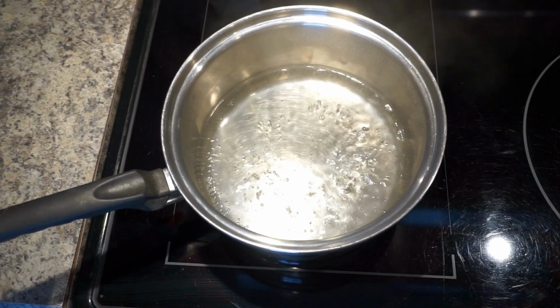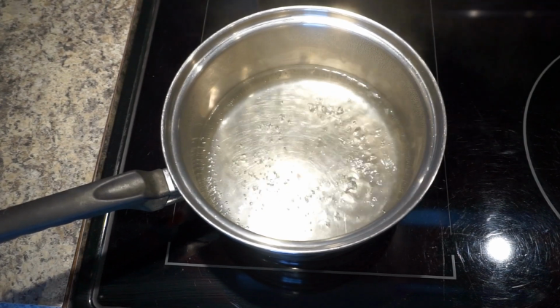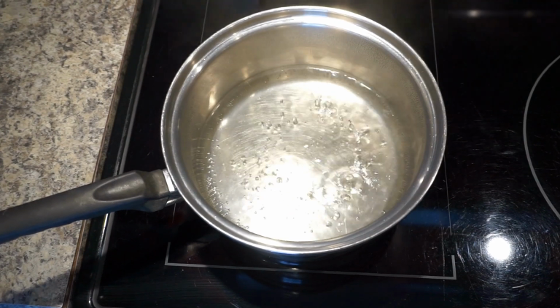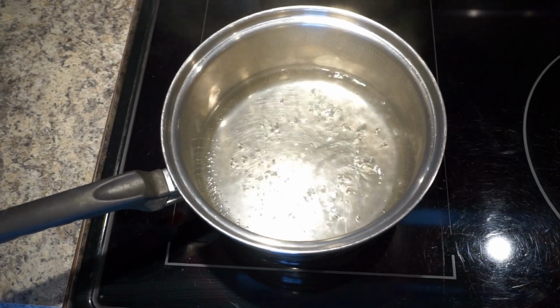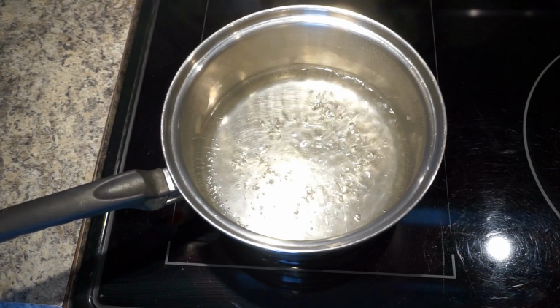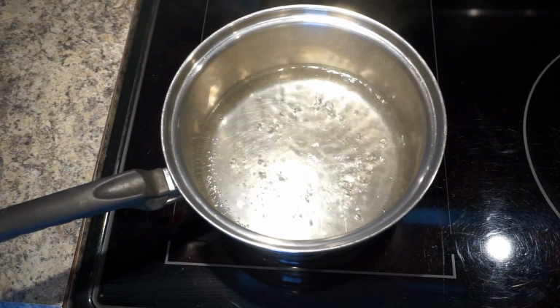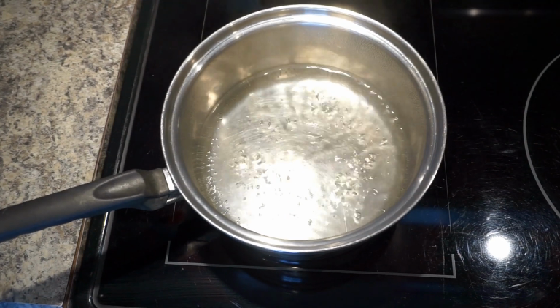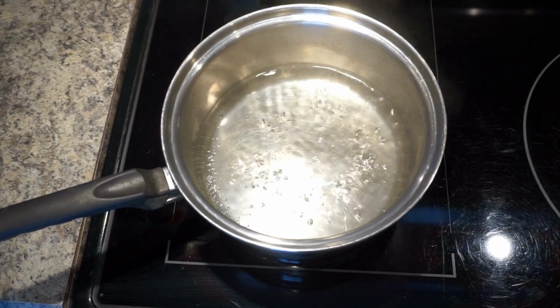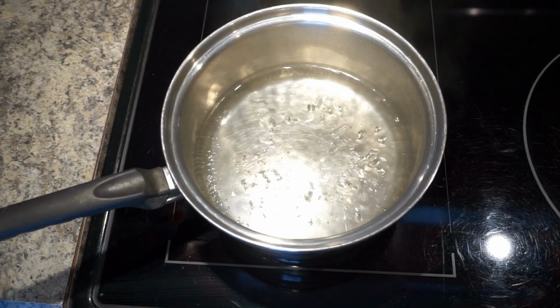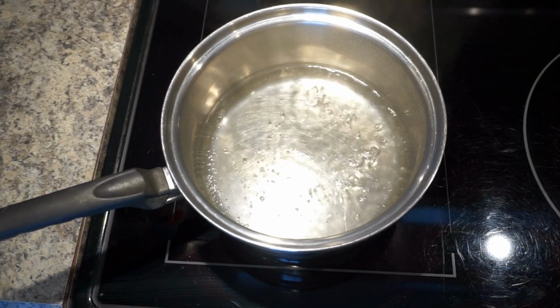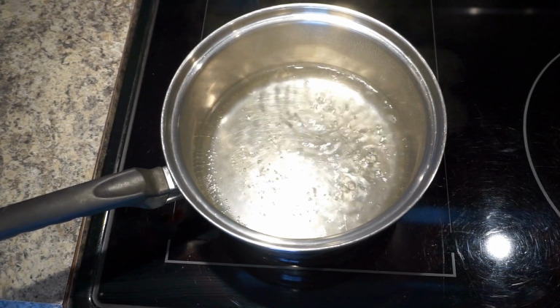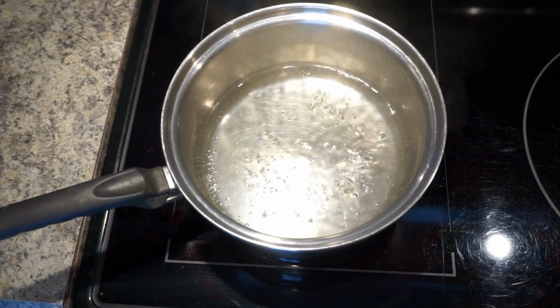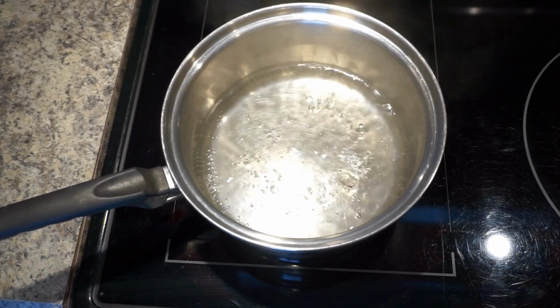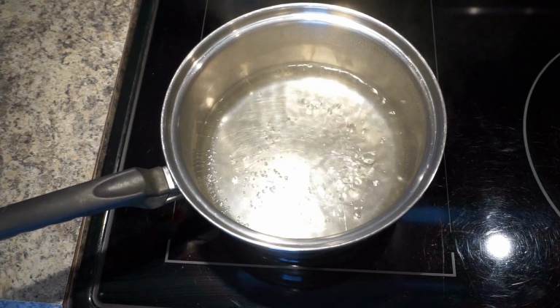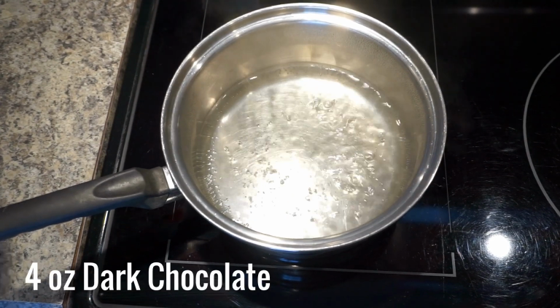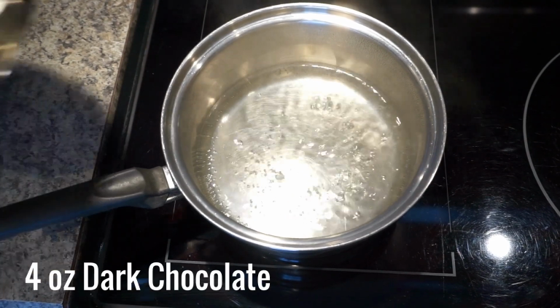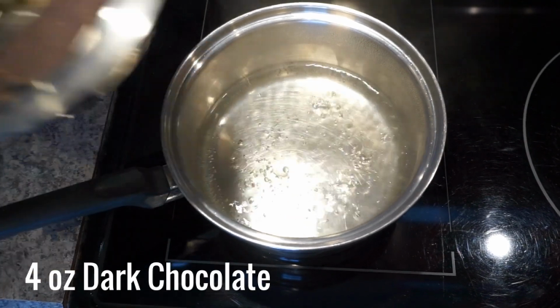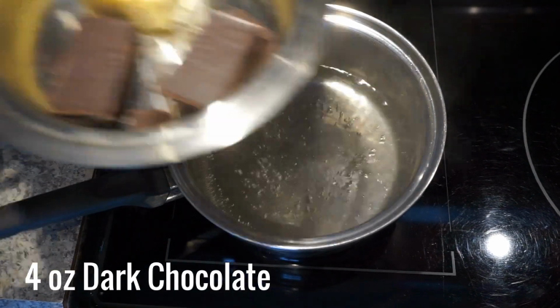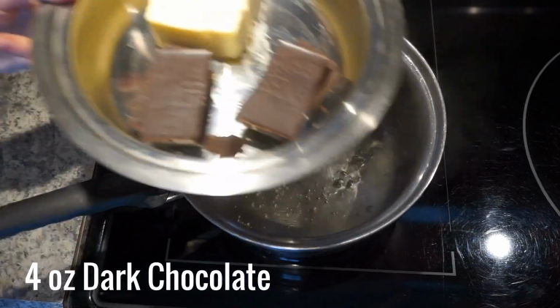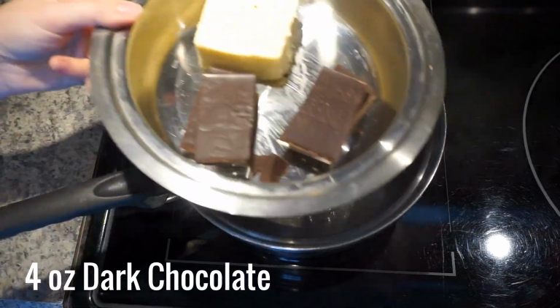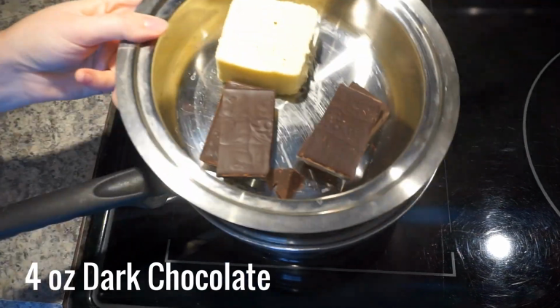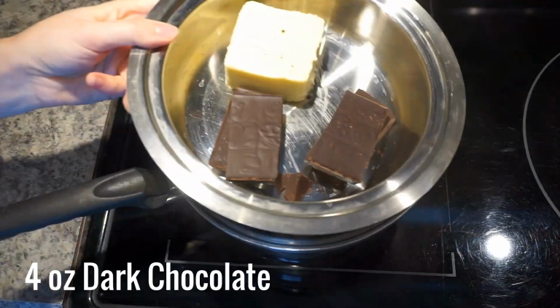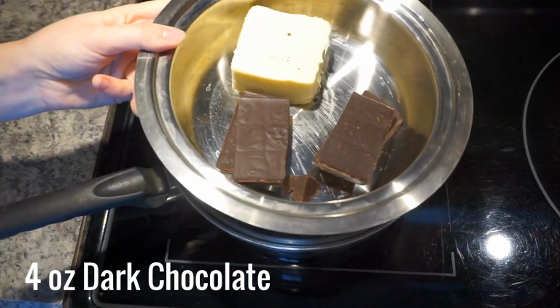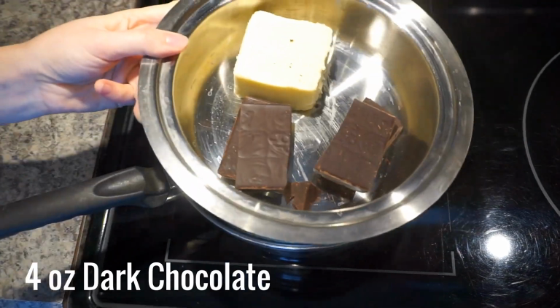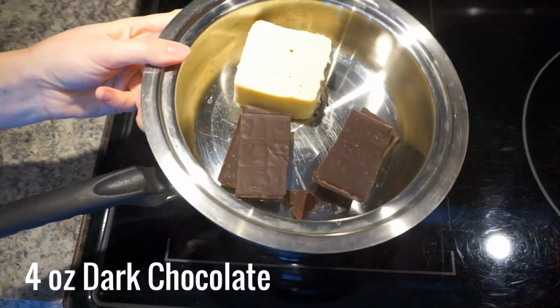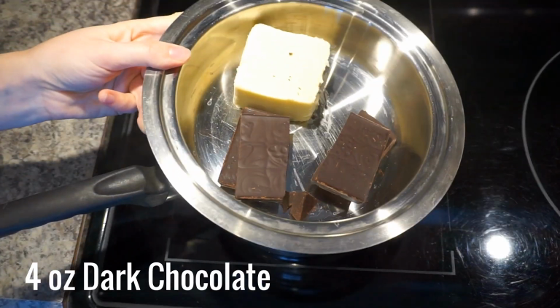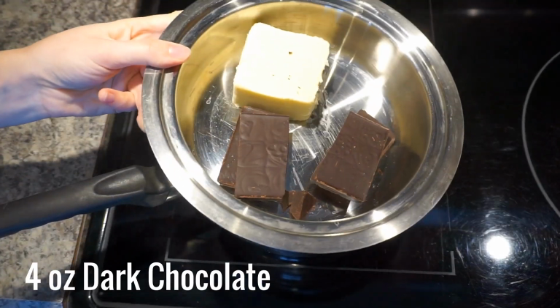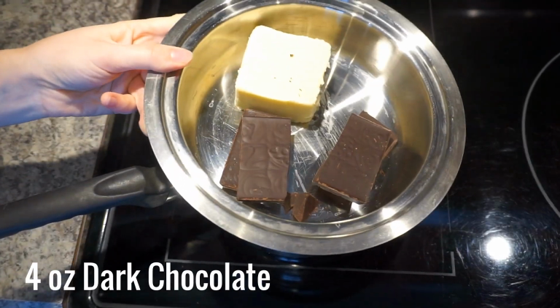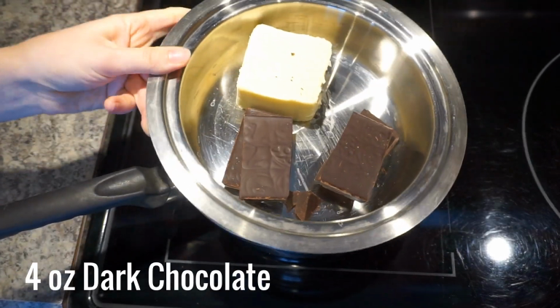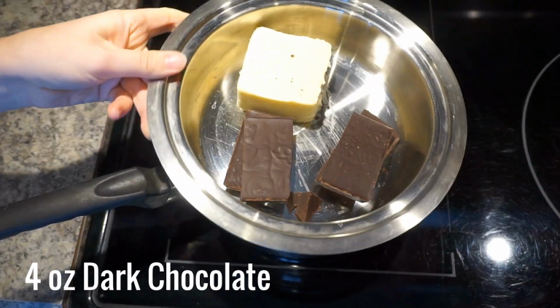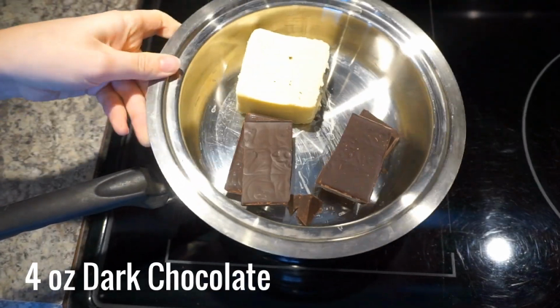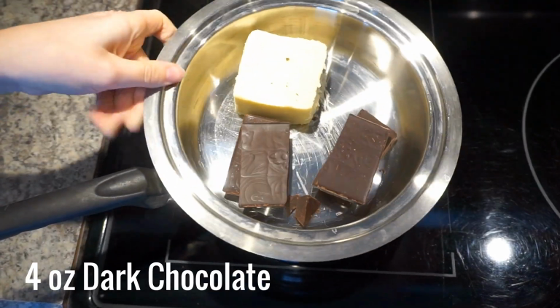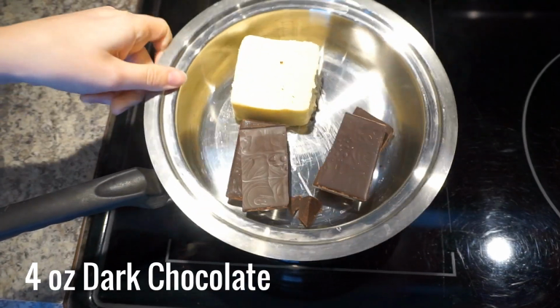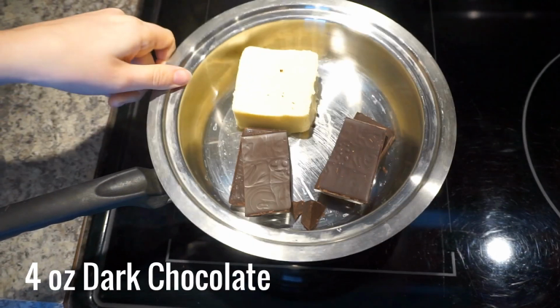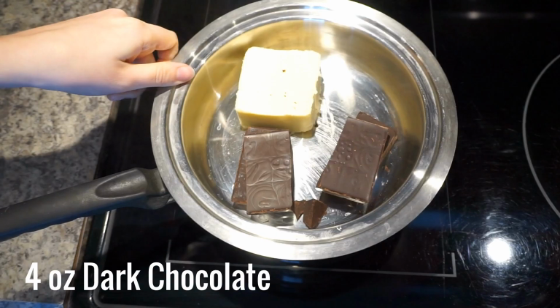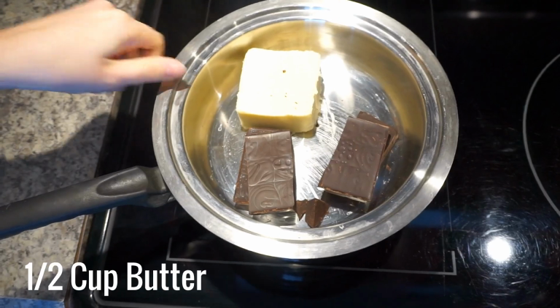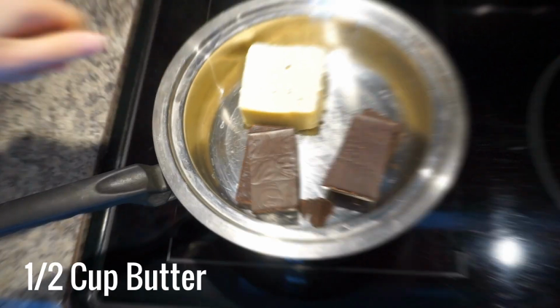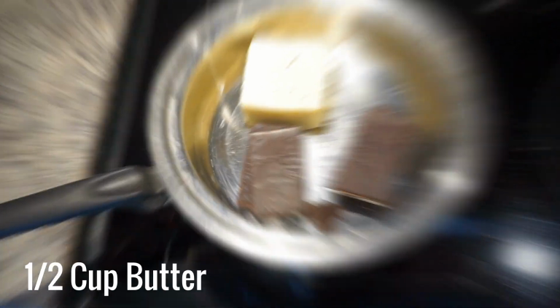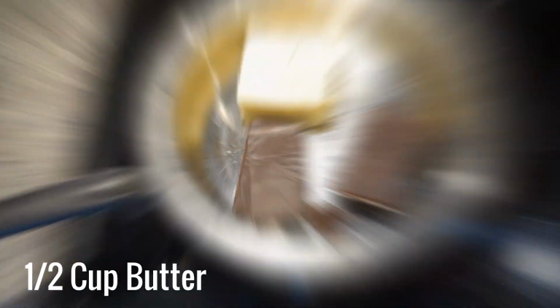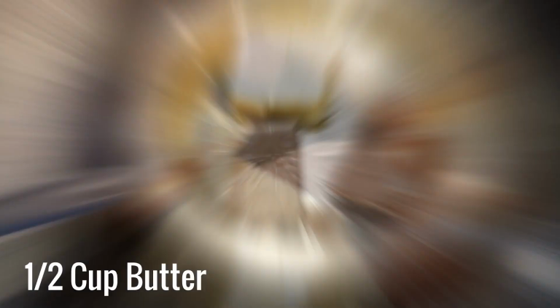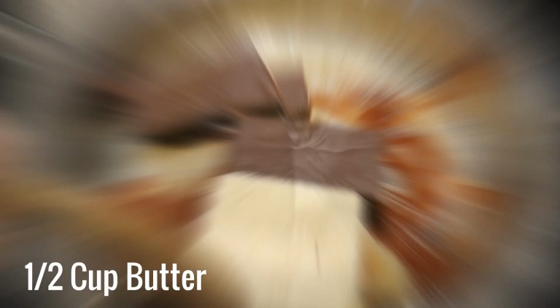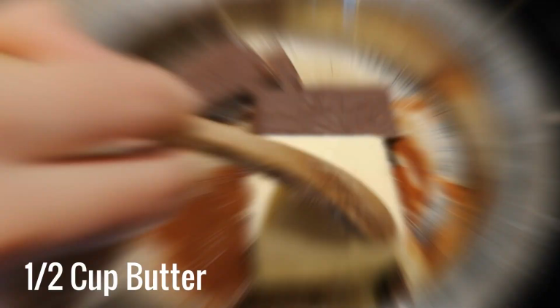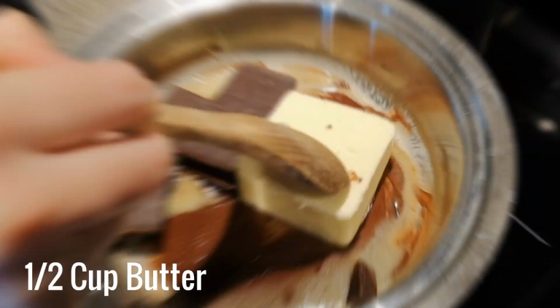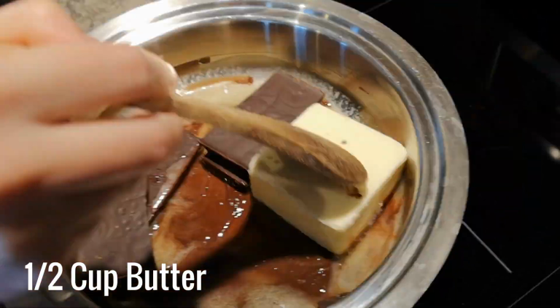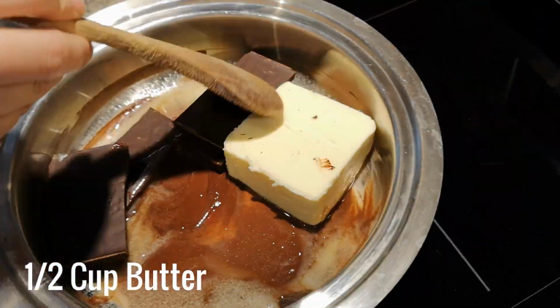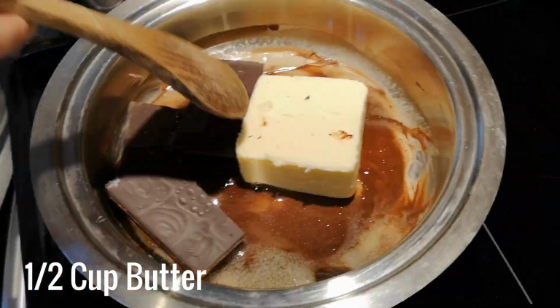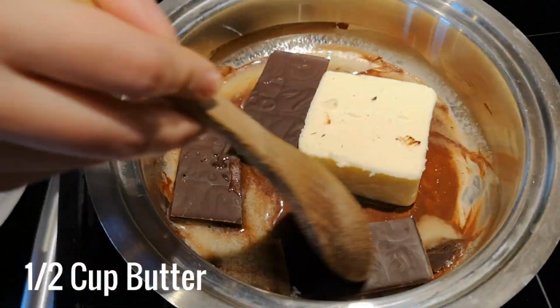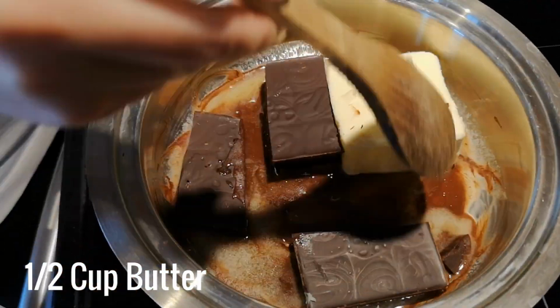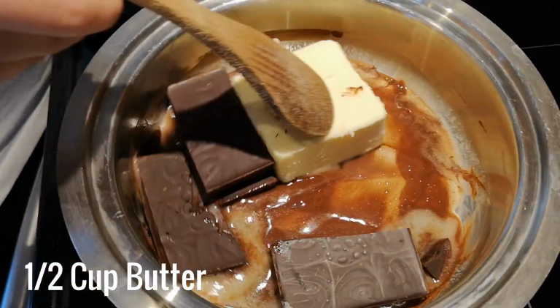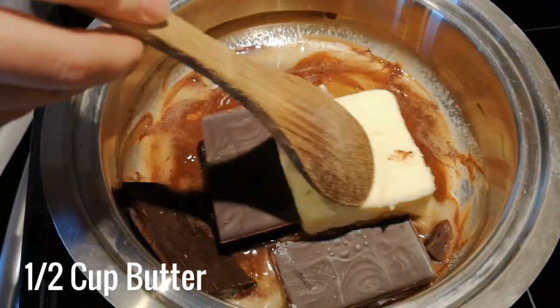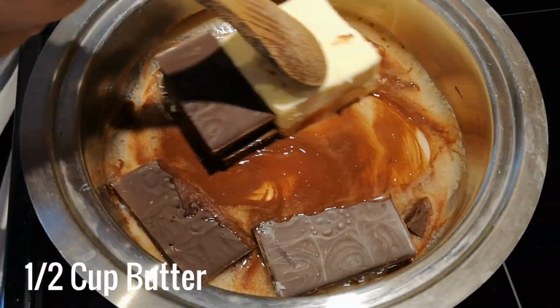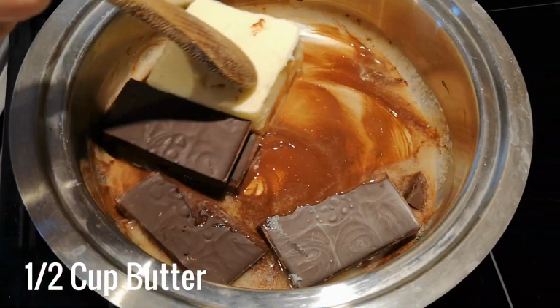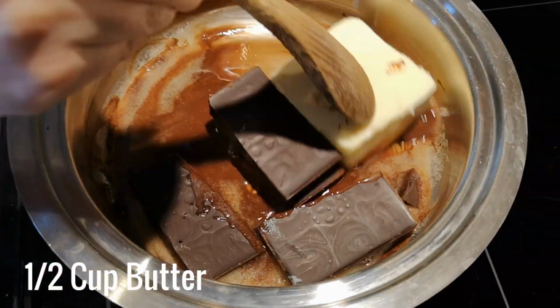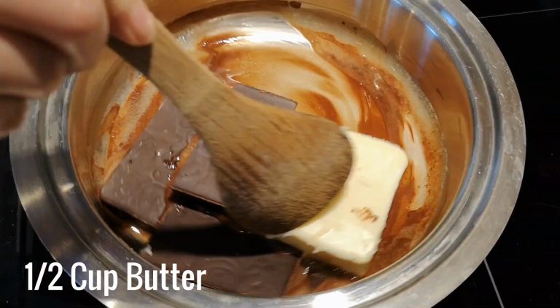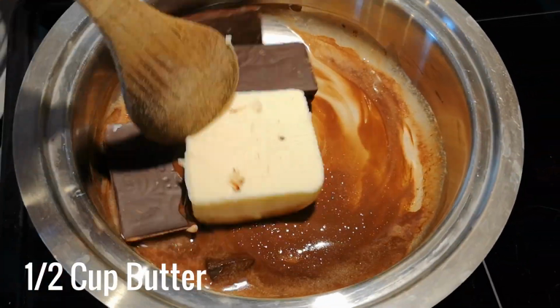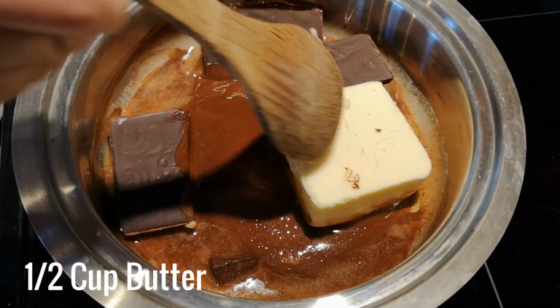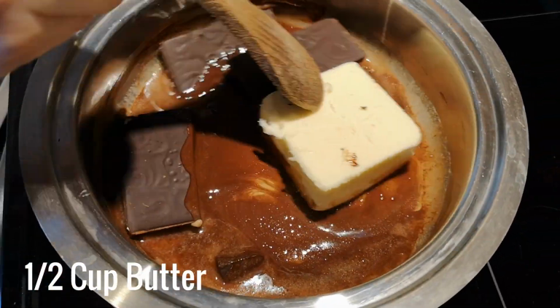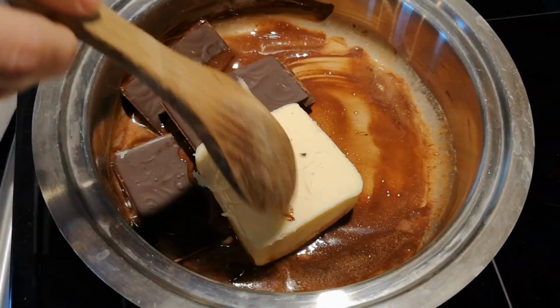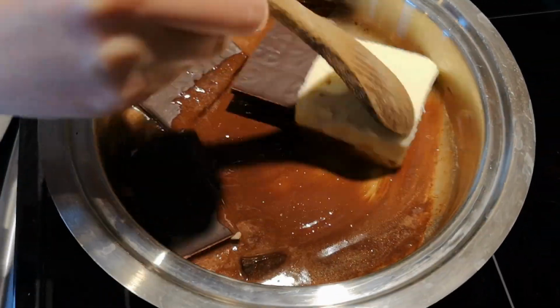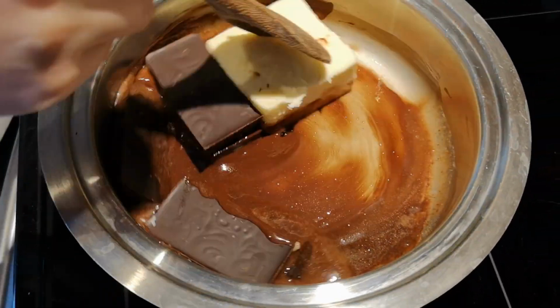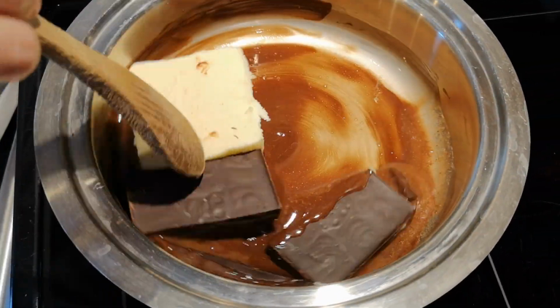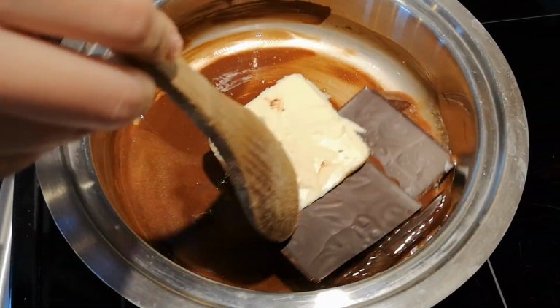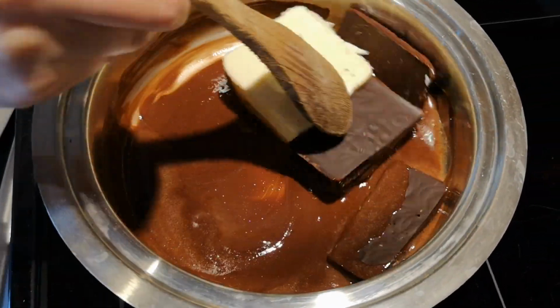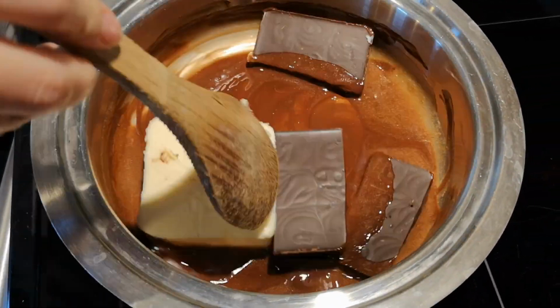In a double boiler with the water simmering on medium low heat, melt the dark chocolate and butter, stirring carefully so it doesn't burn.